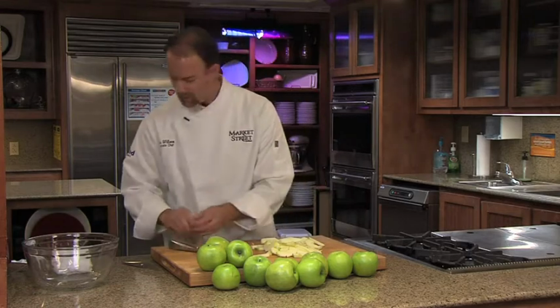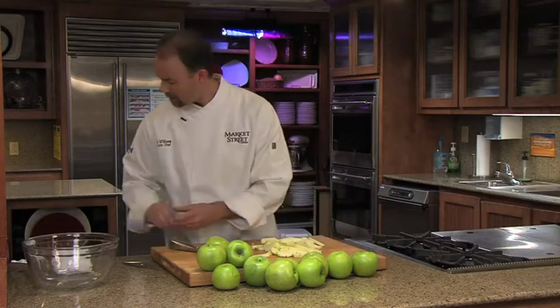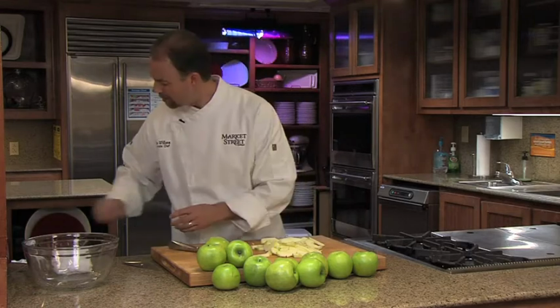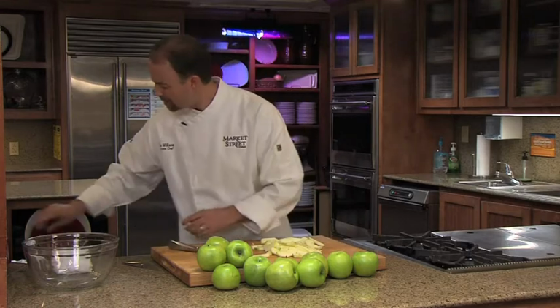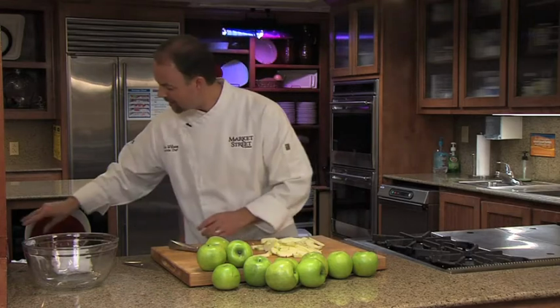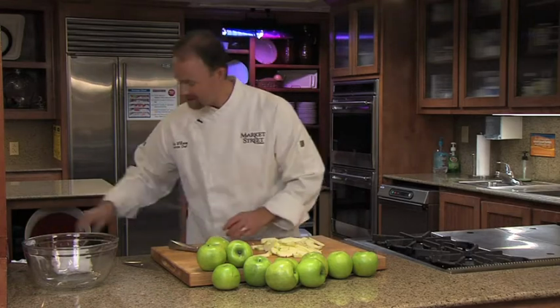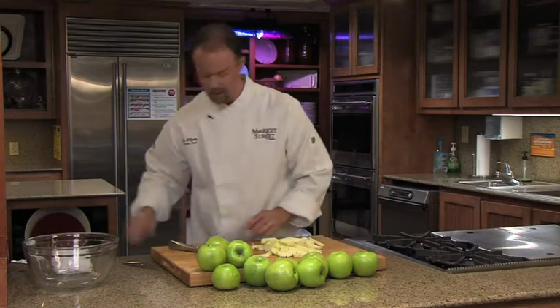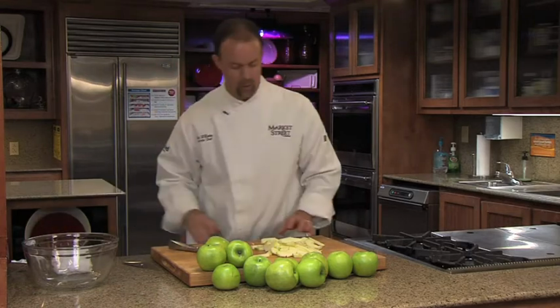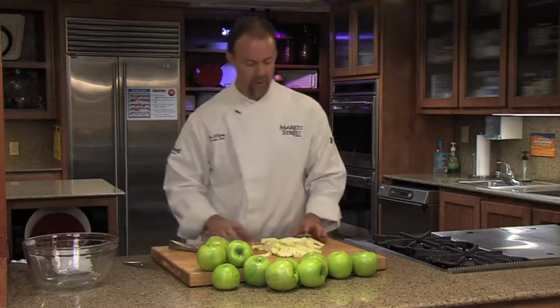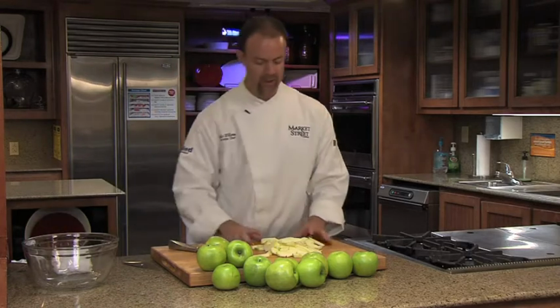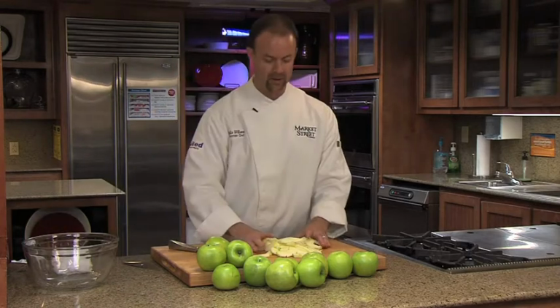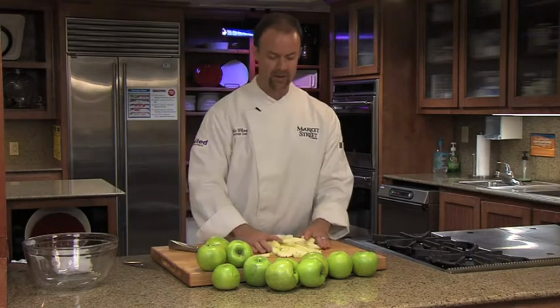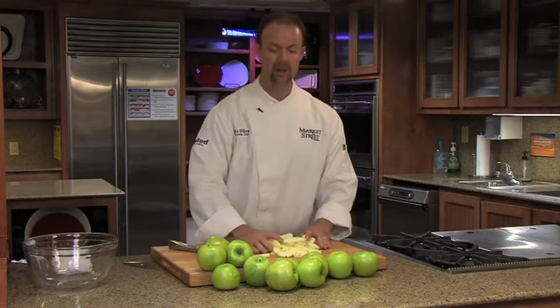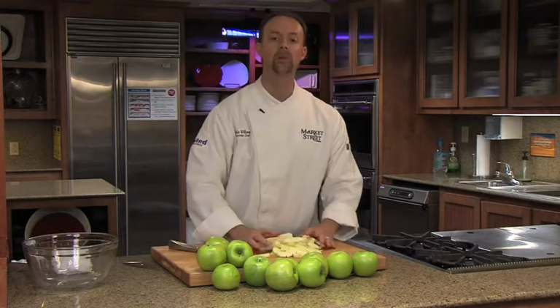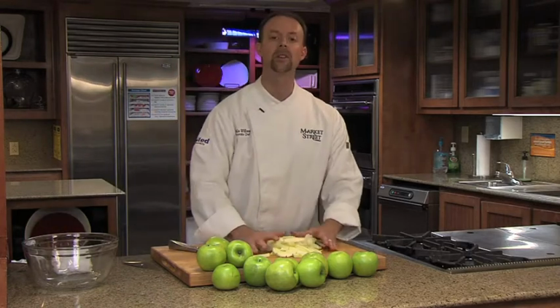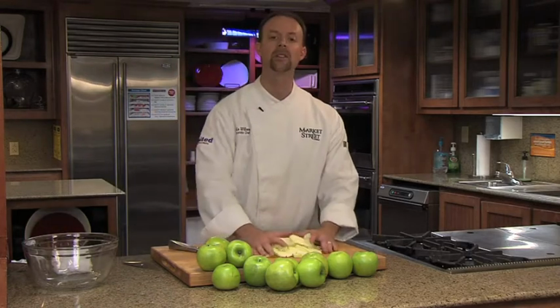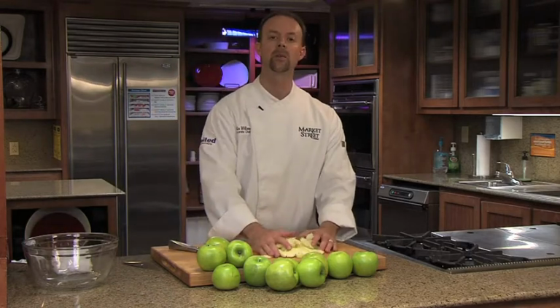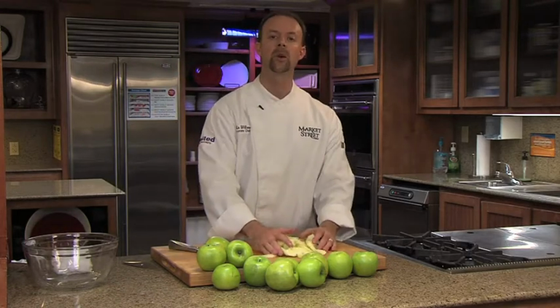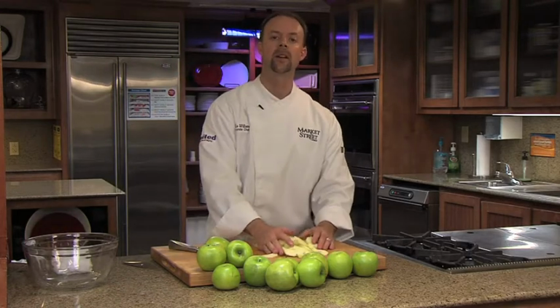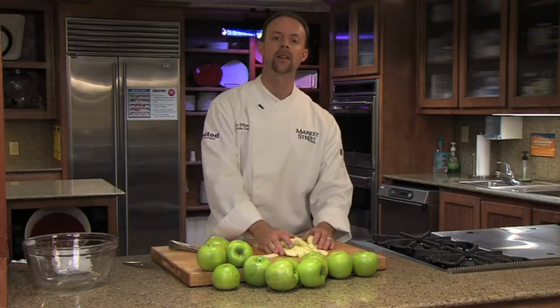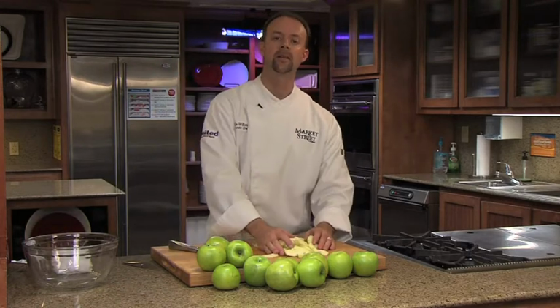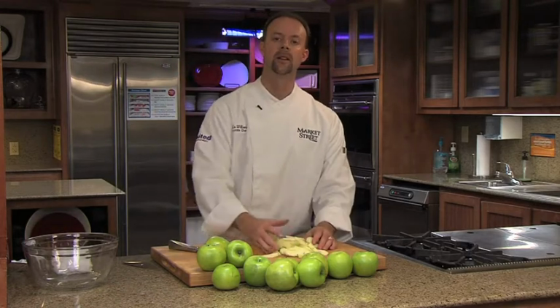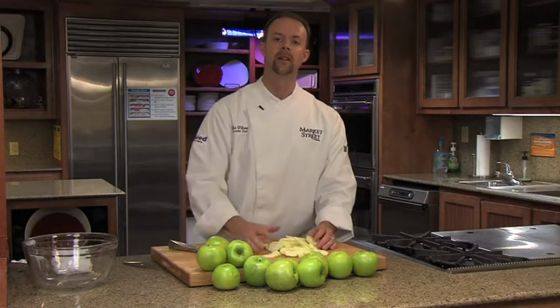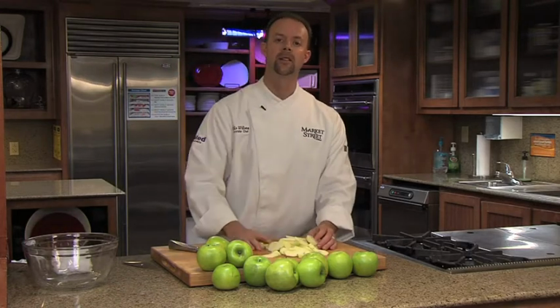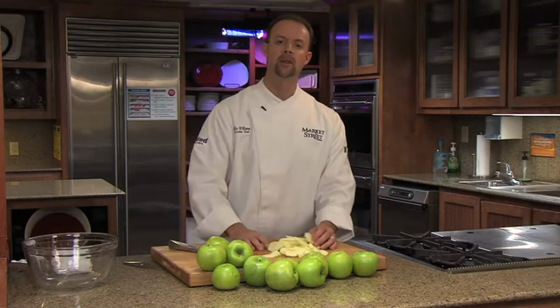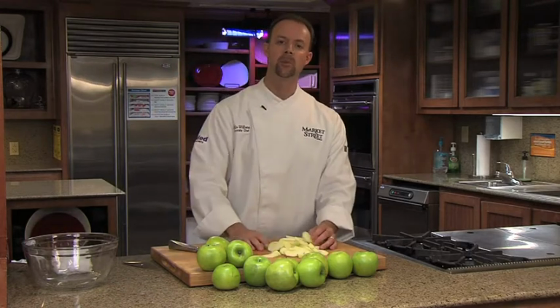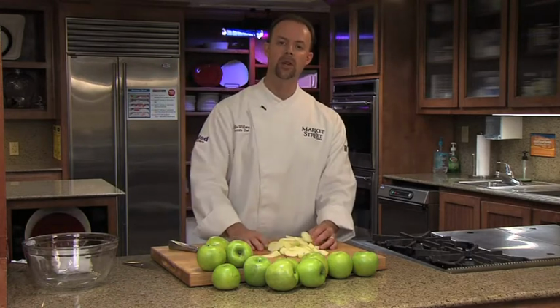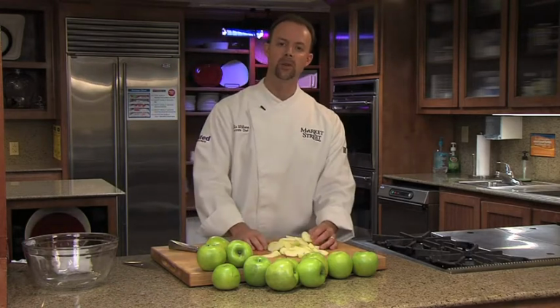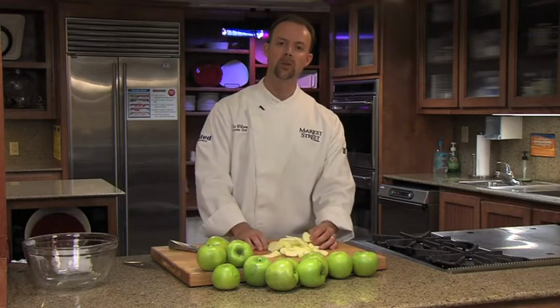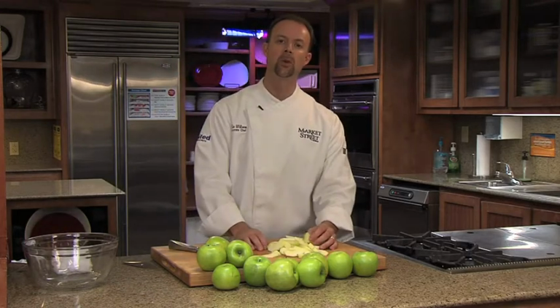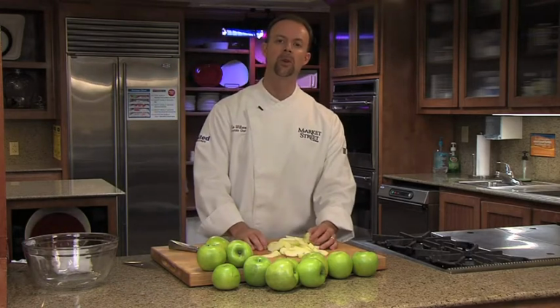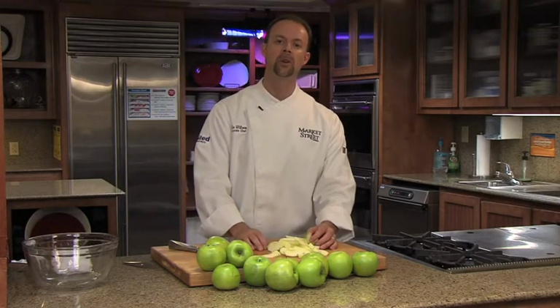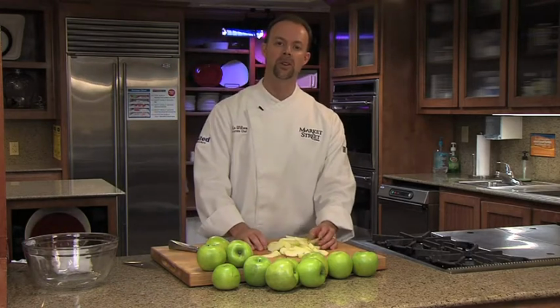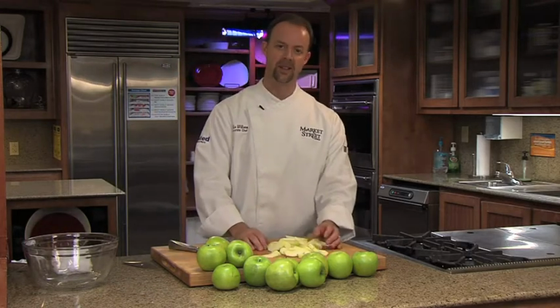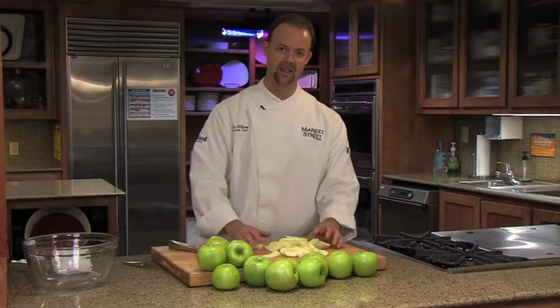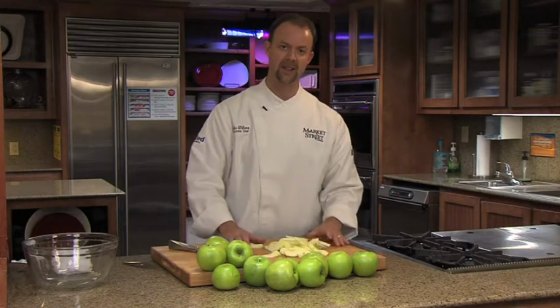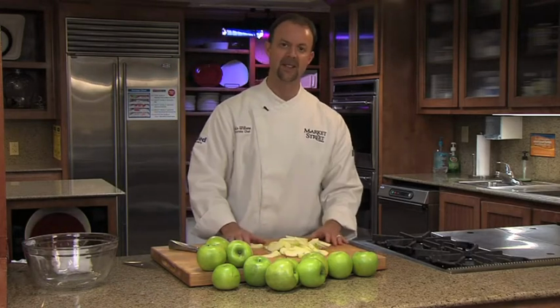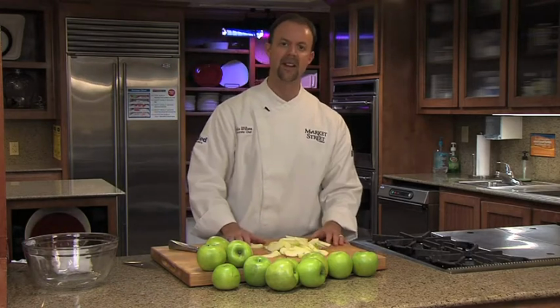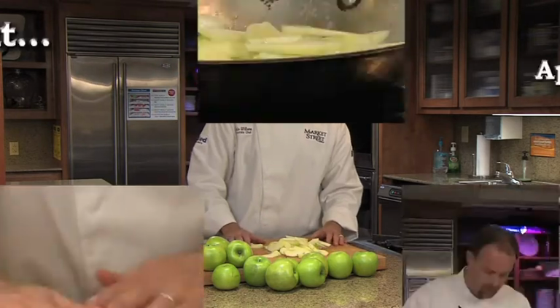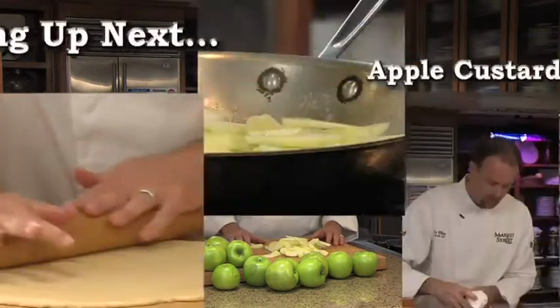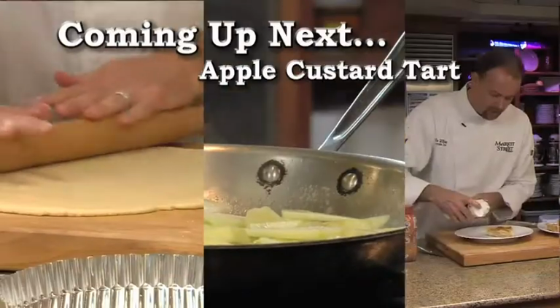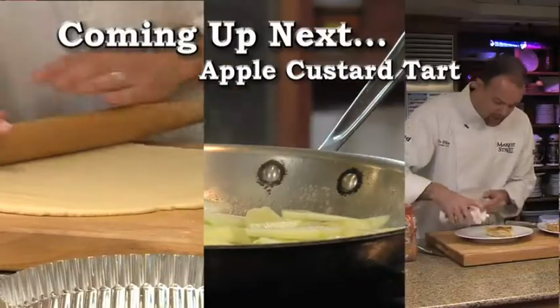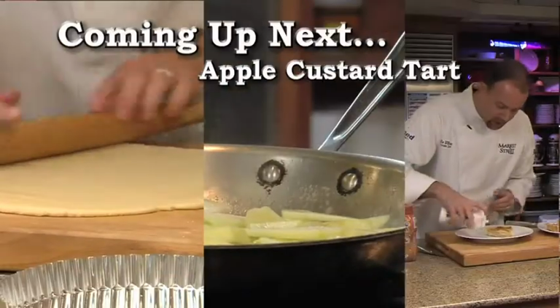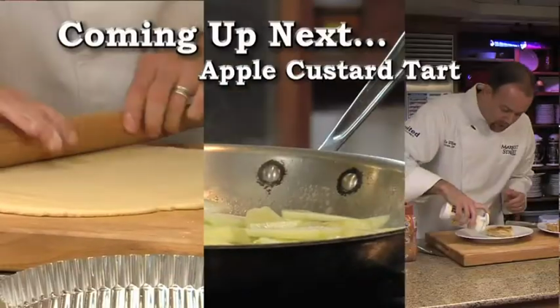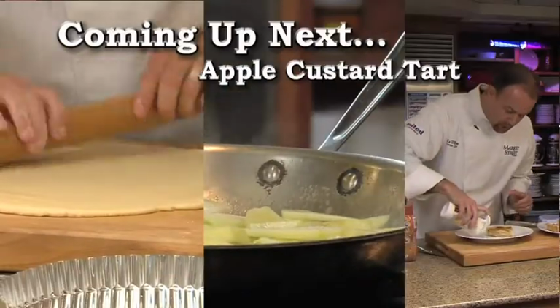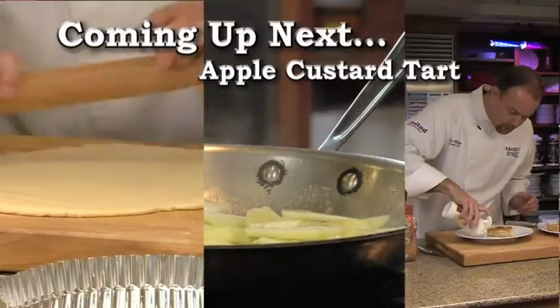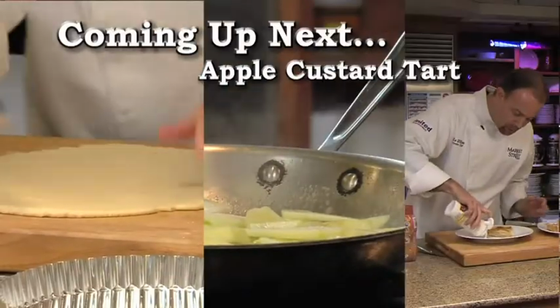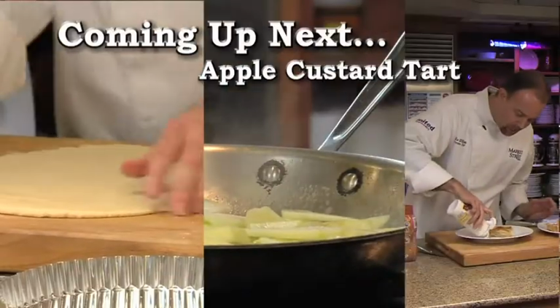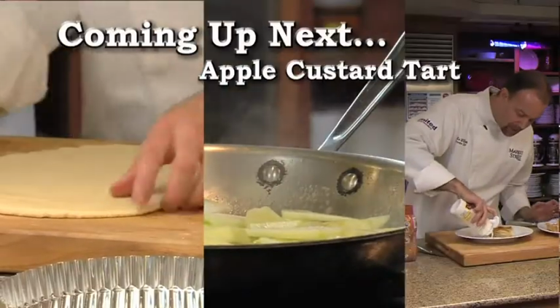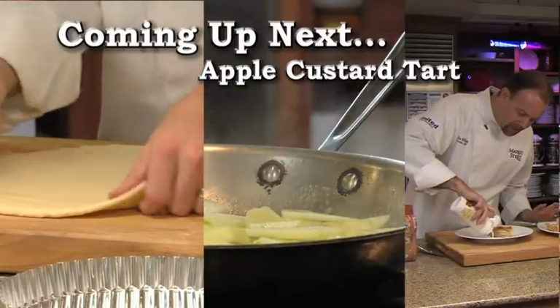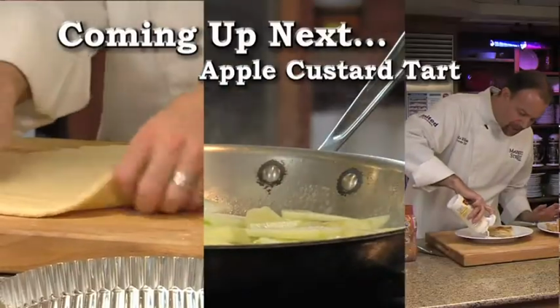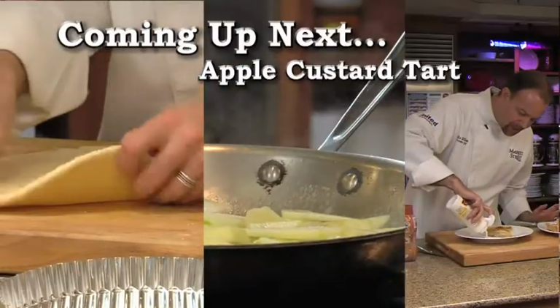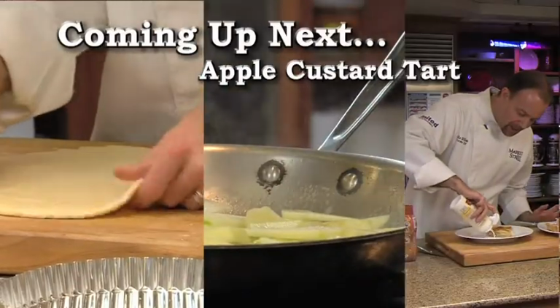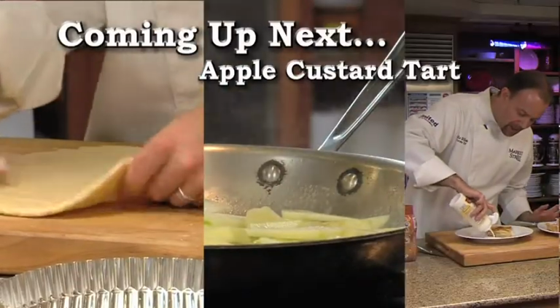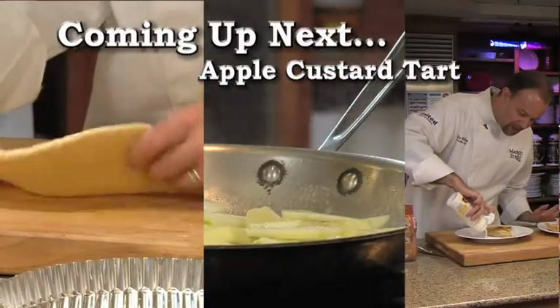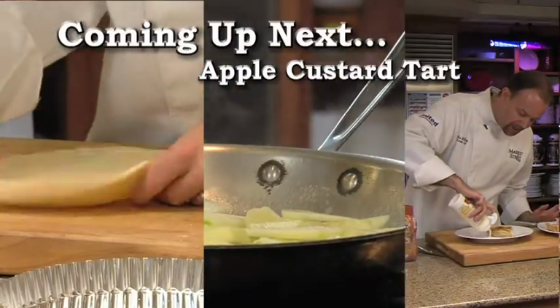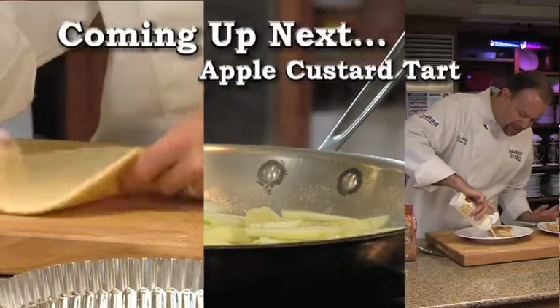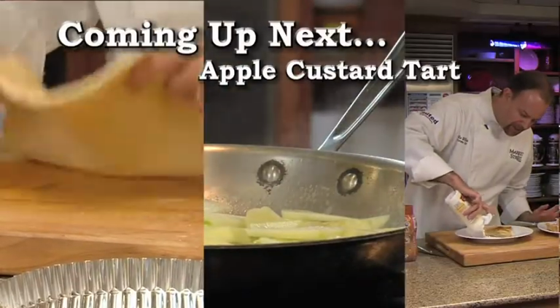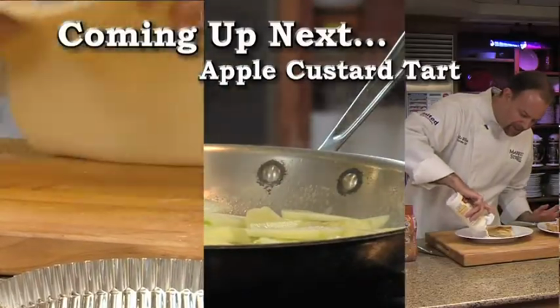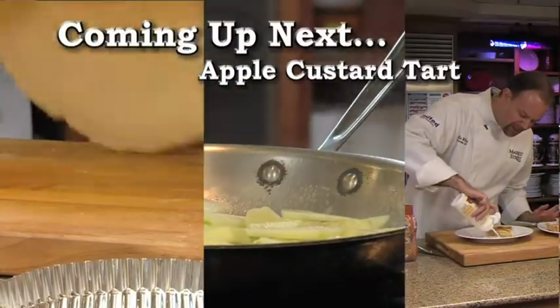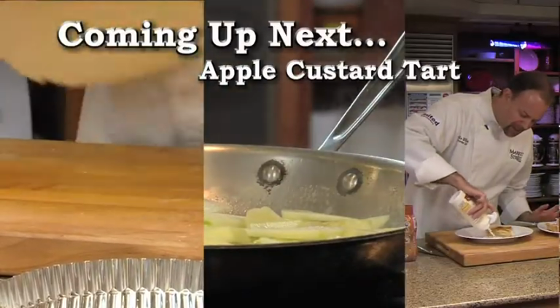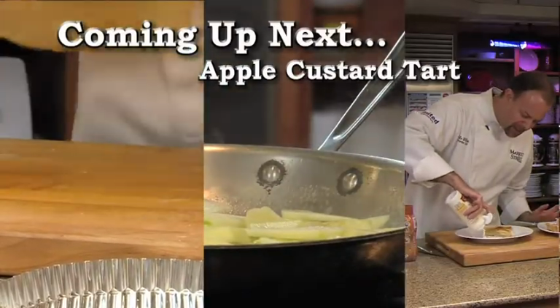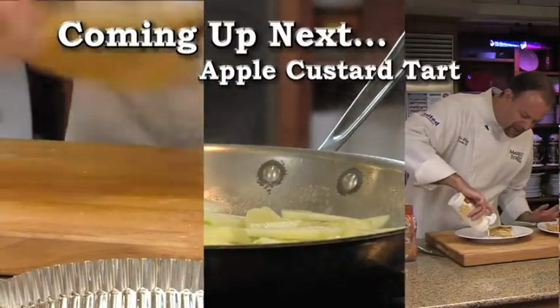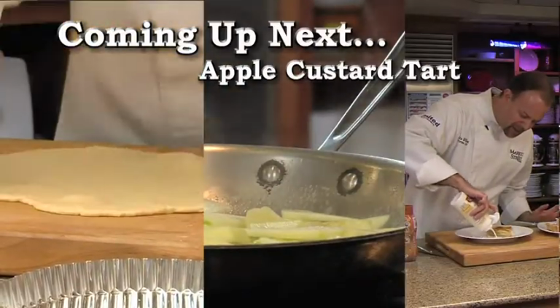But that's a quick, simple, easy way to peel, core, and slice an apple. After this, we'll be making an apple custard tart.